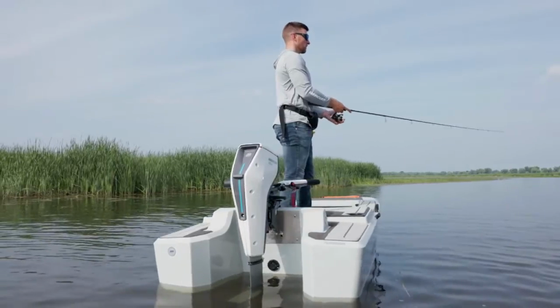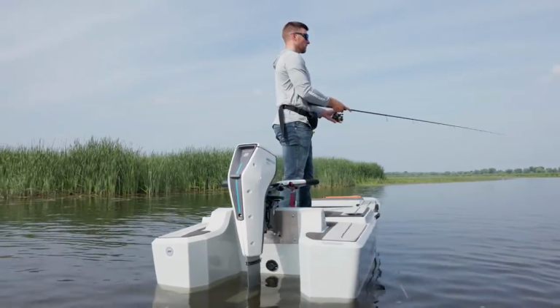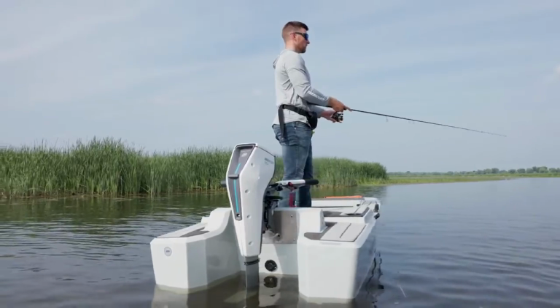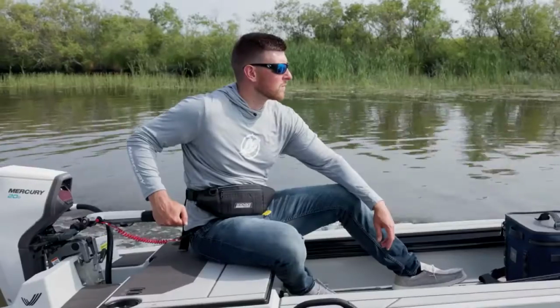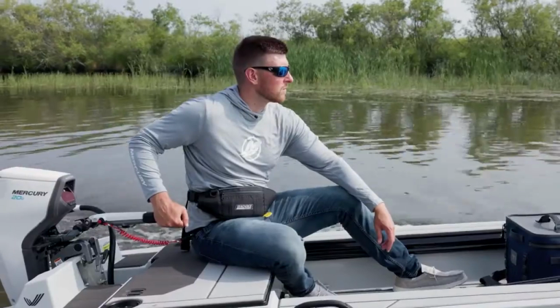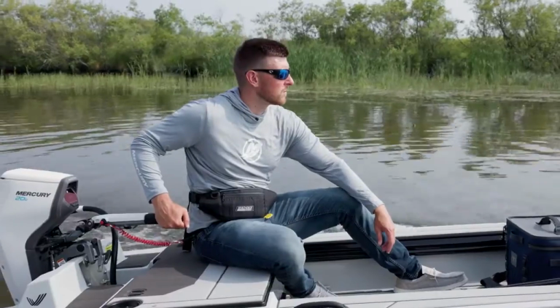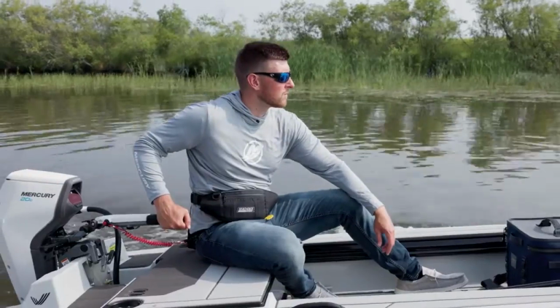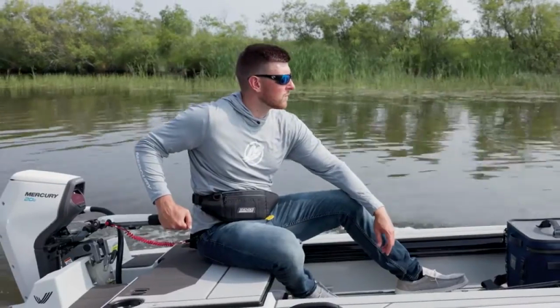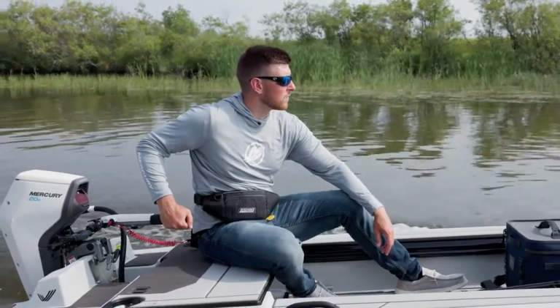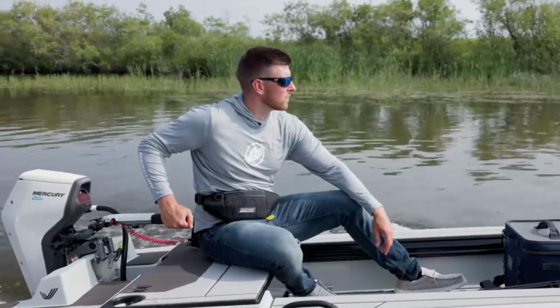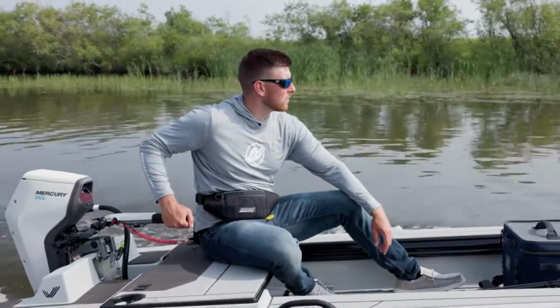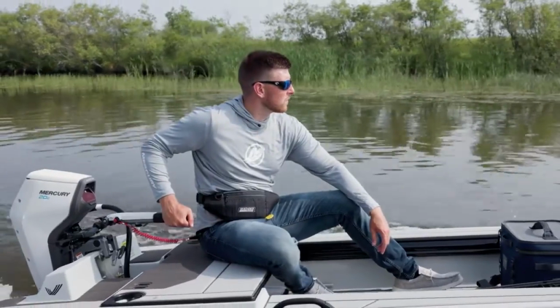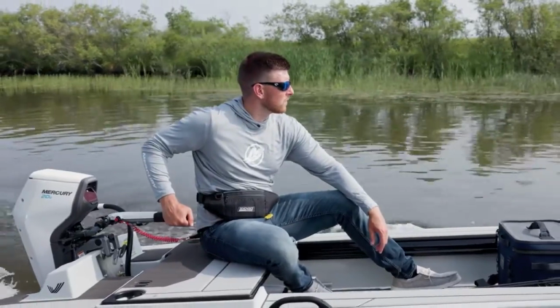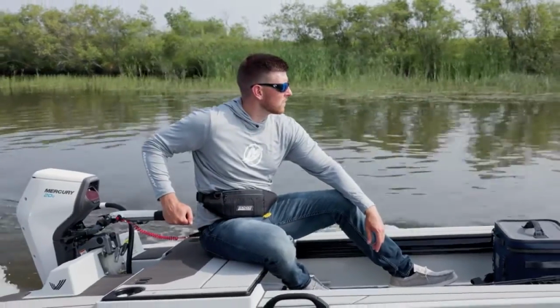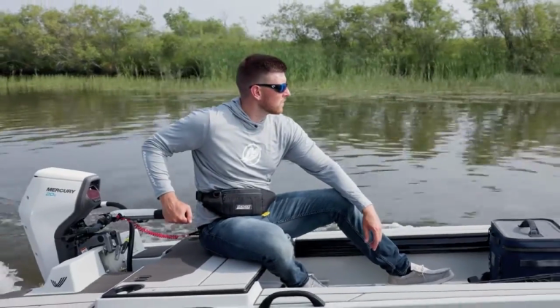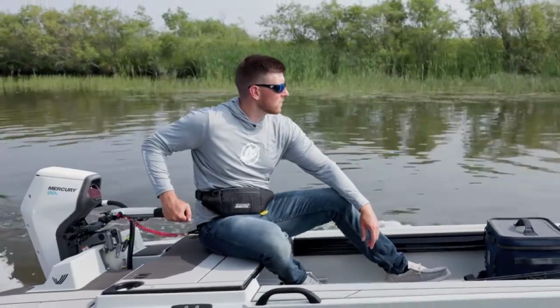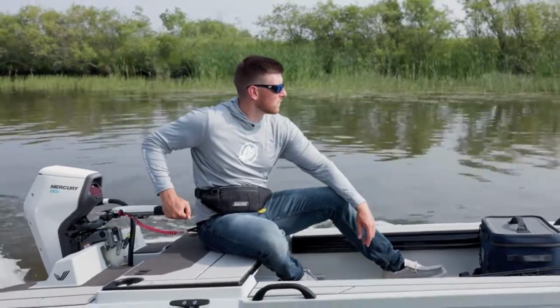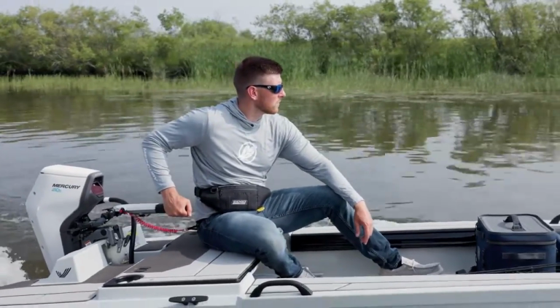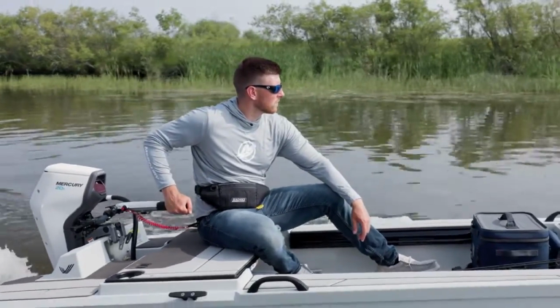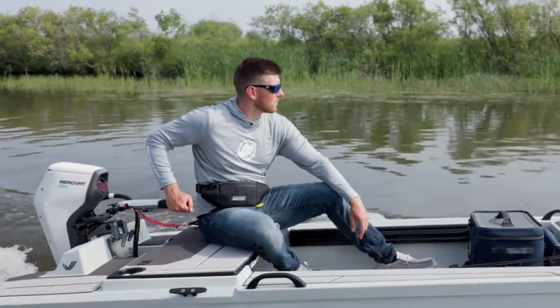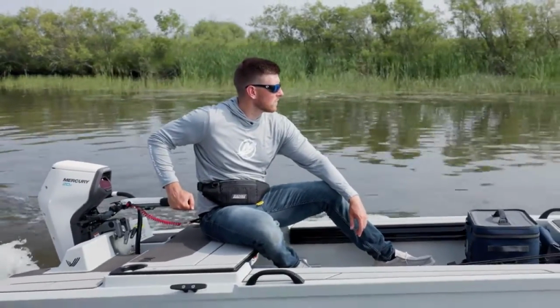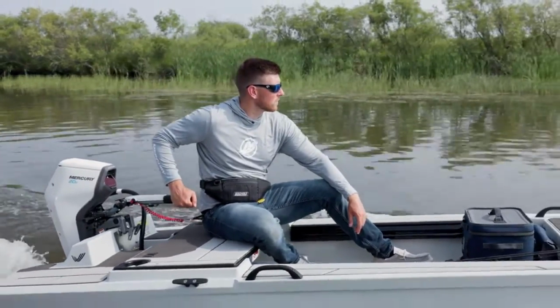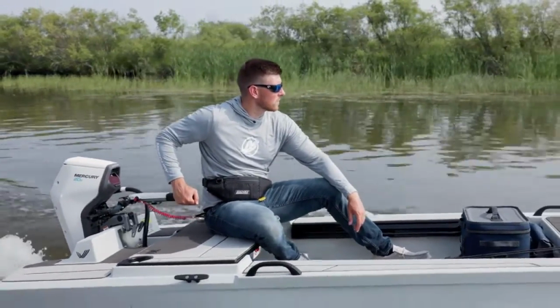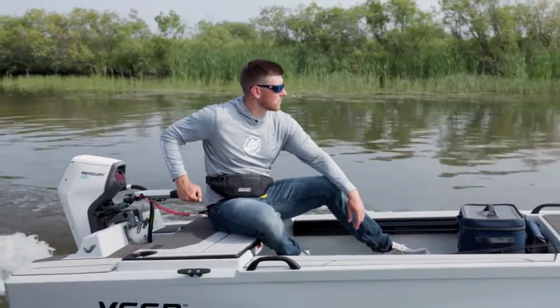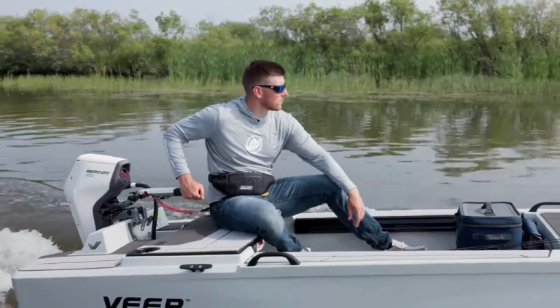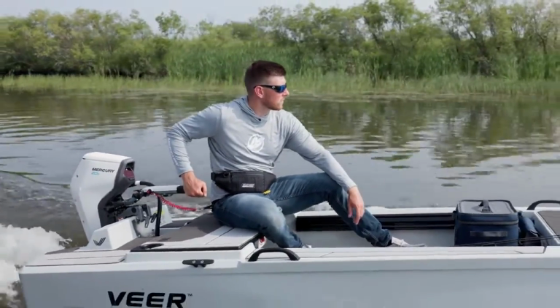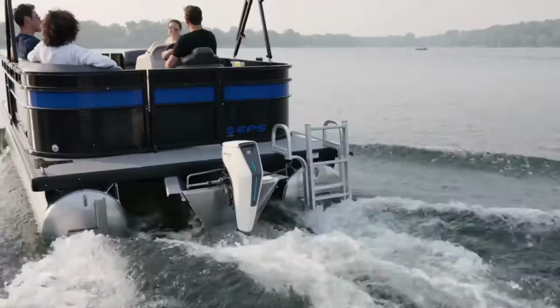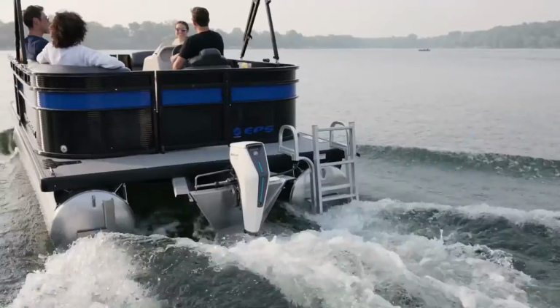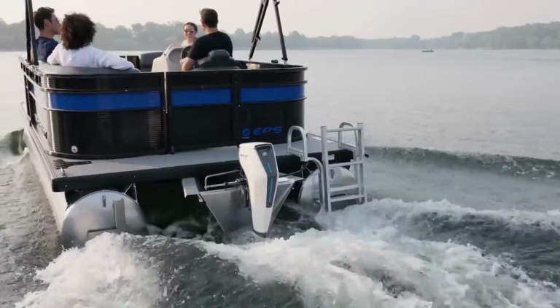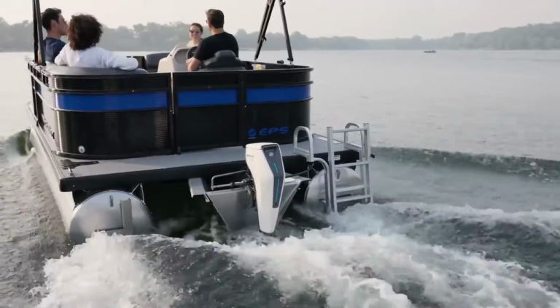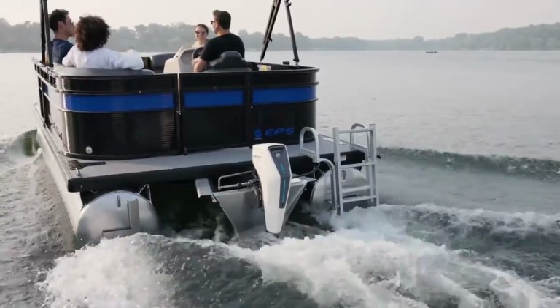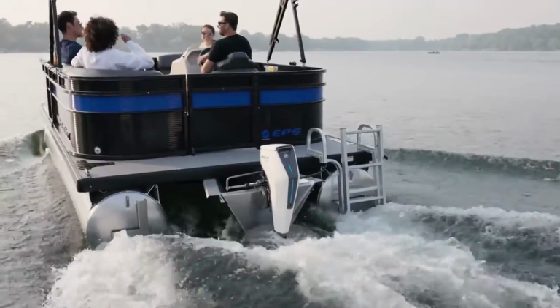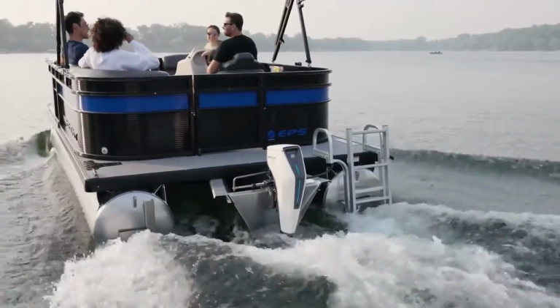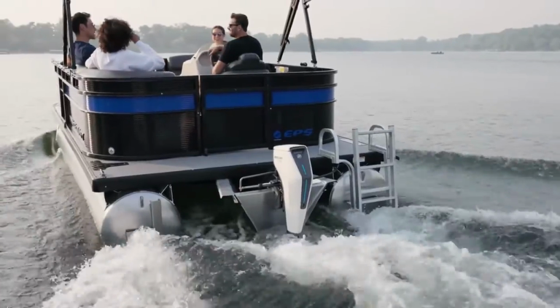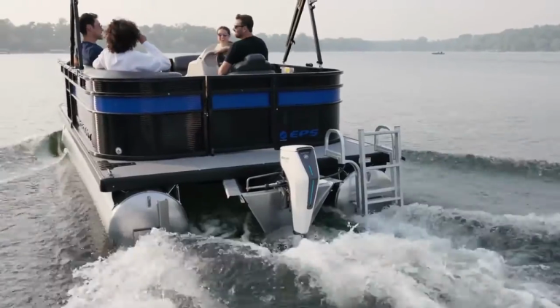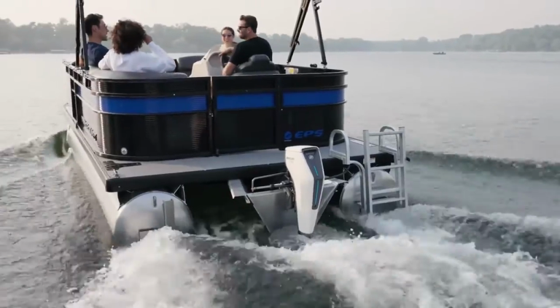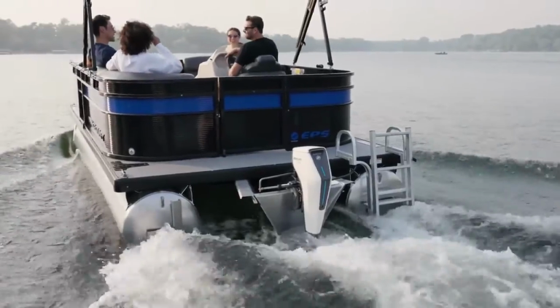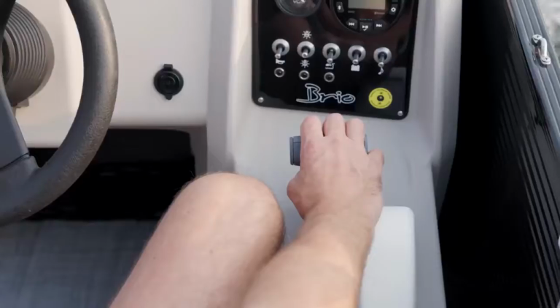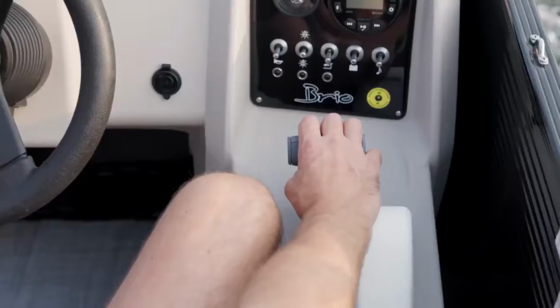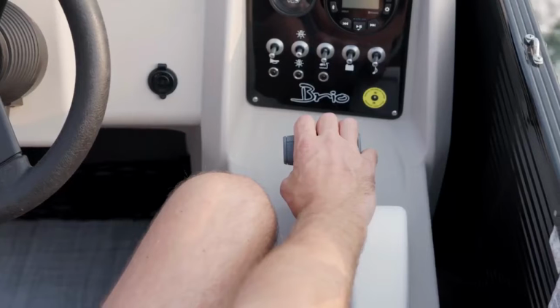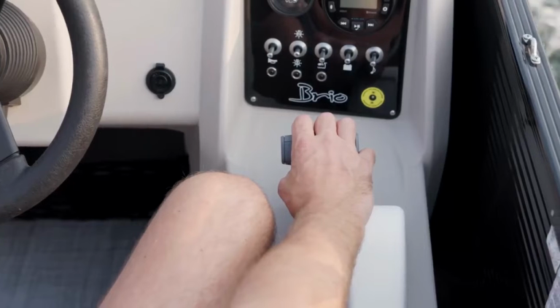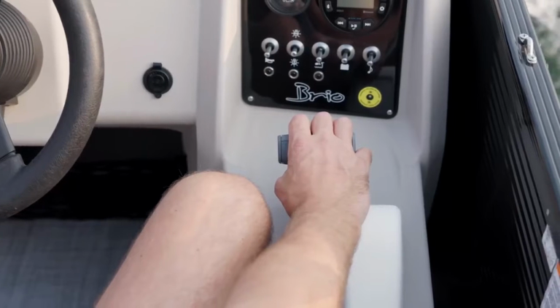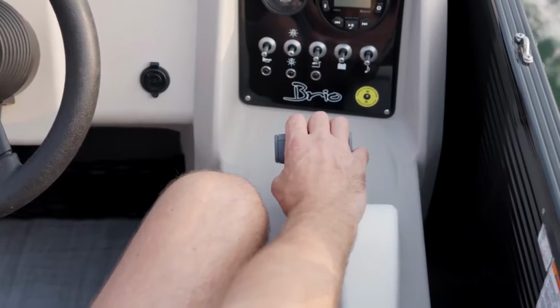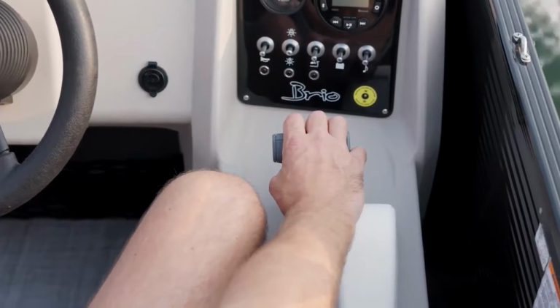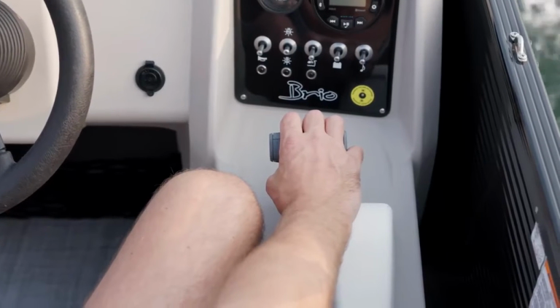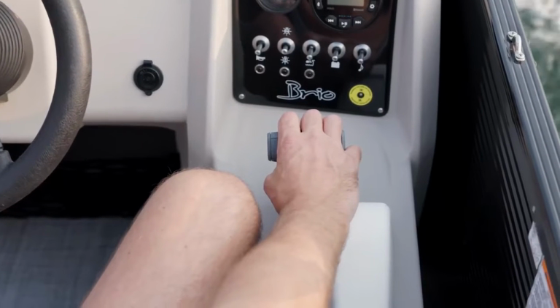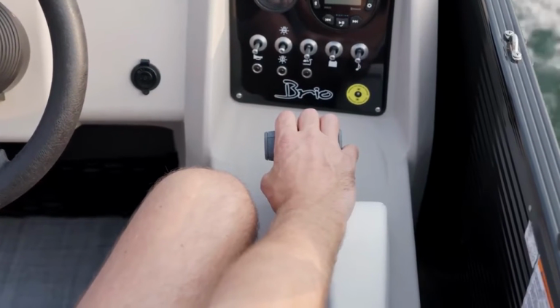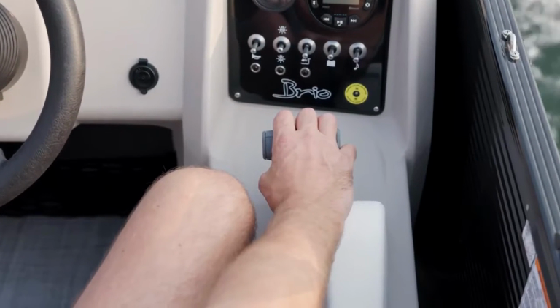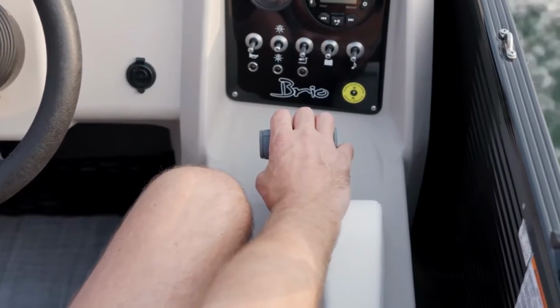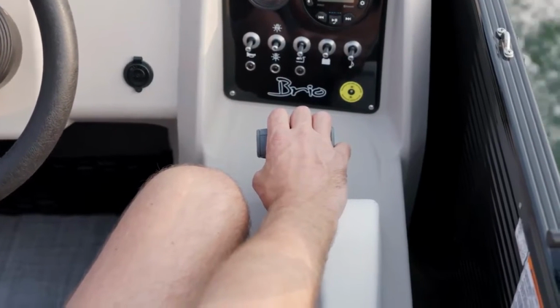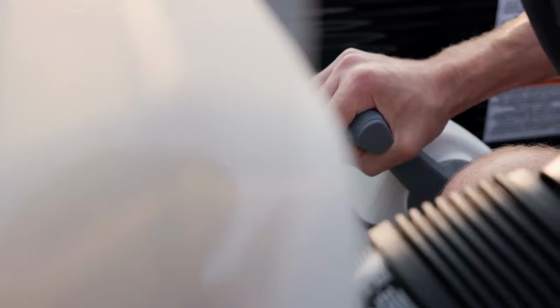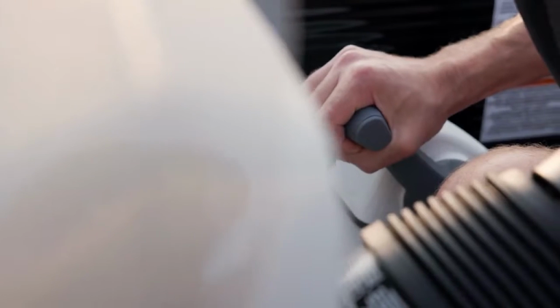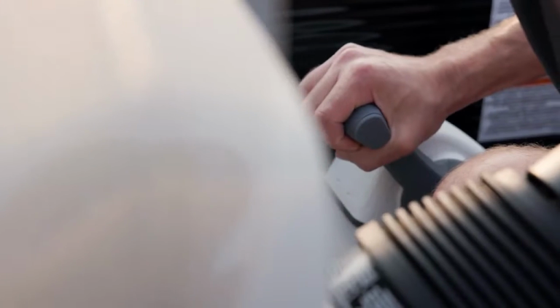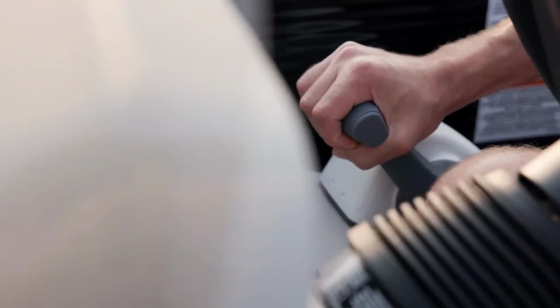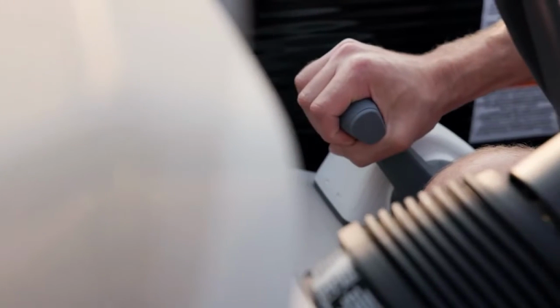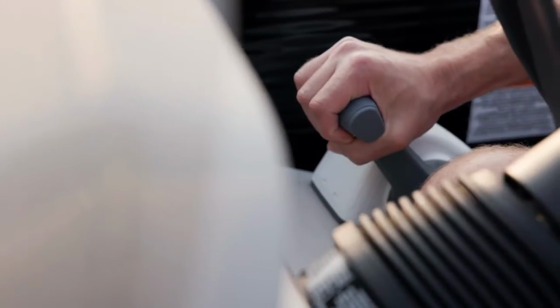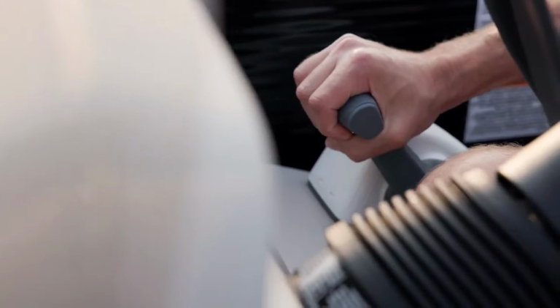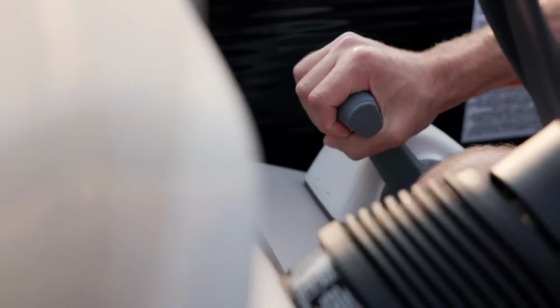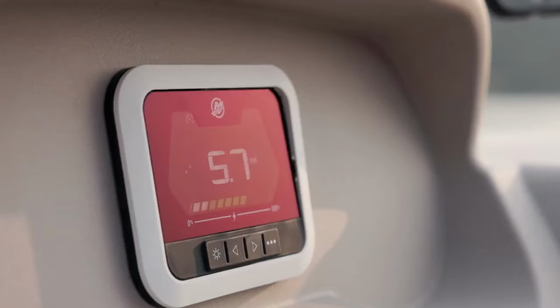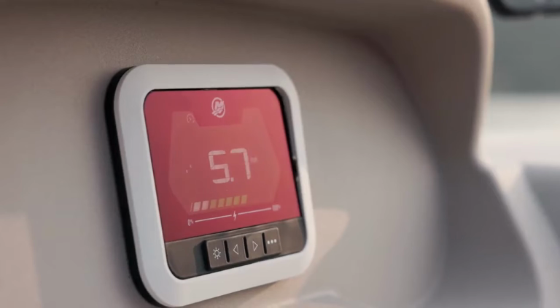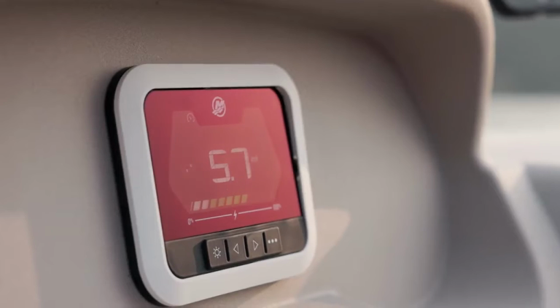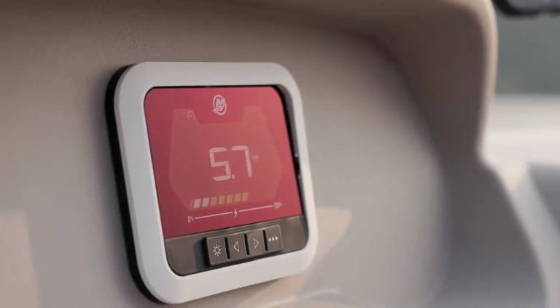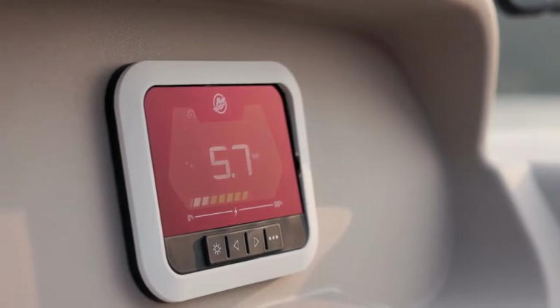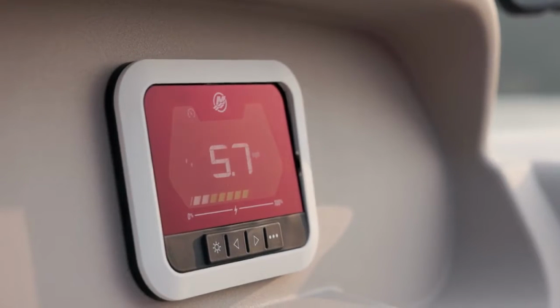There are tiller models with an integrated digital display, and there are remote models that pair with digital controls and a dash display.